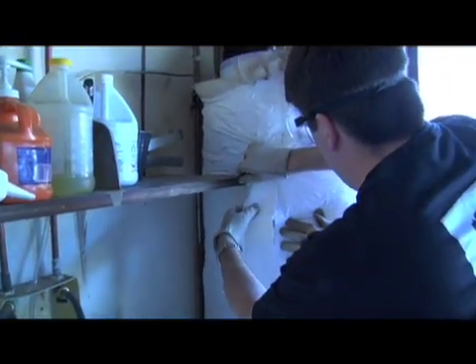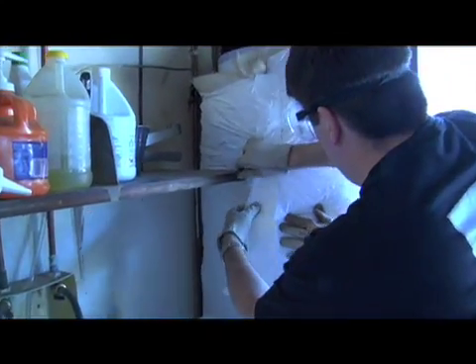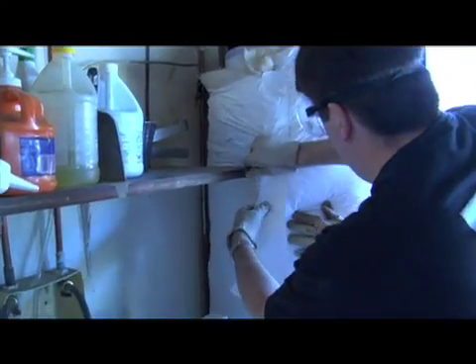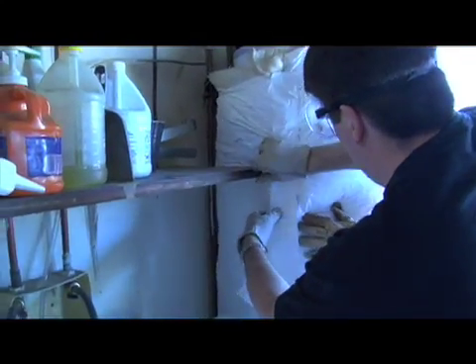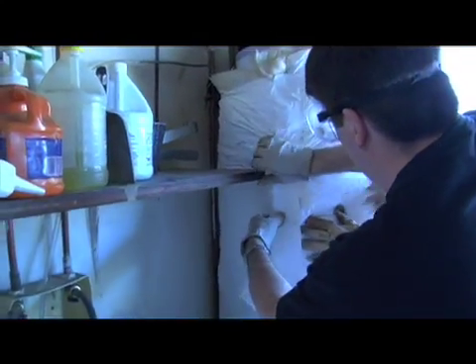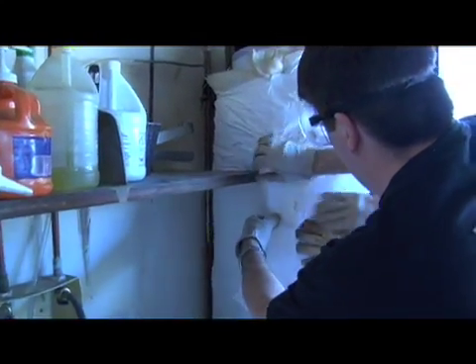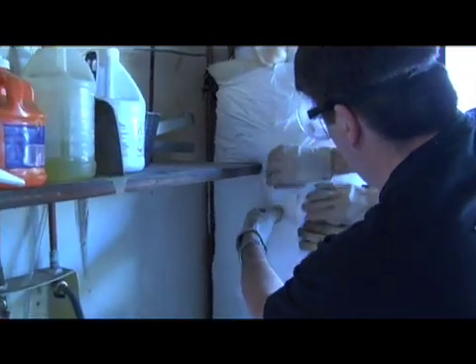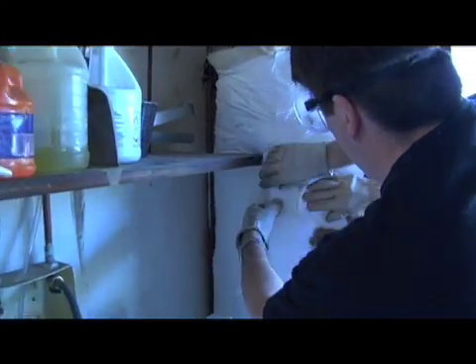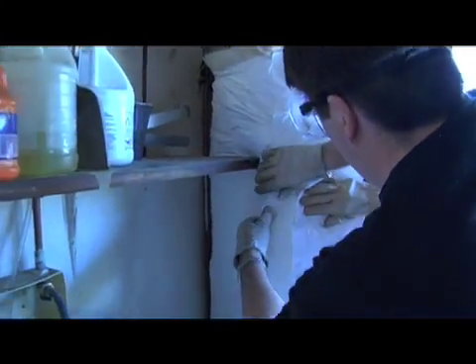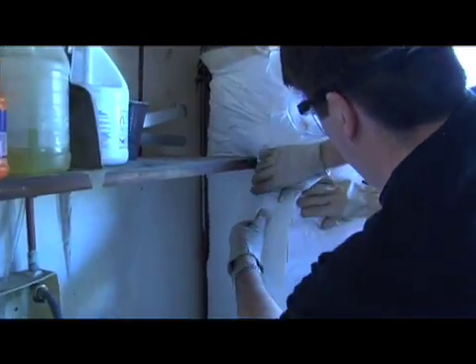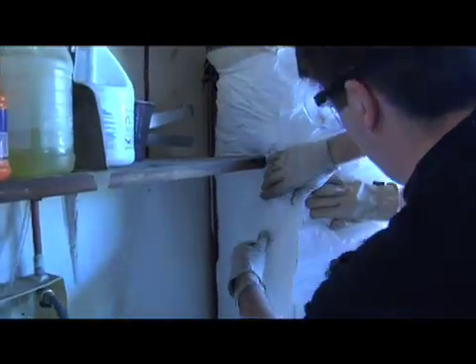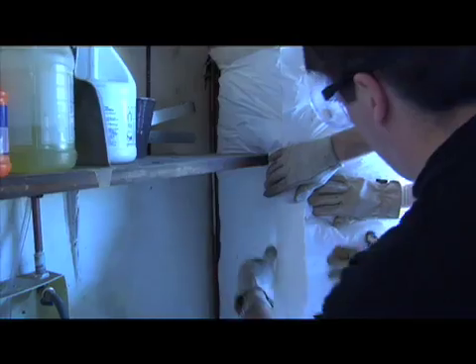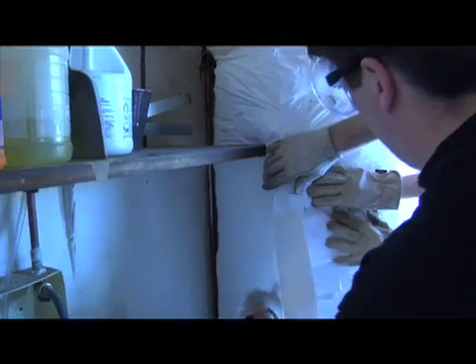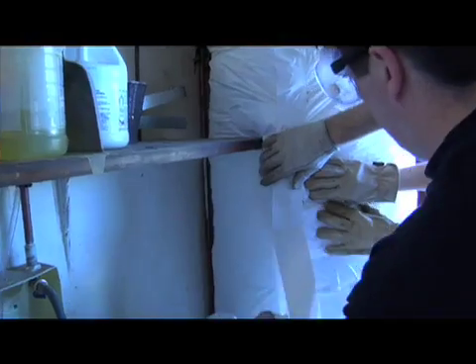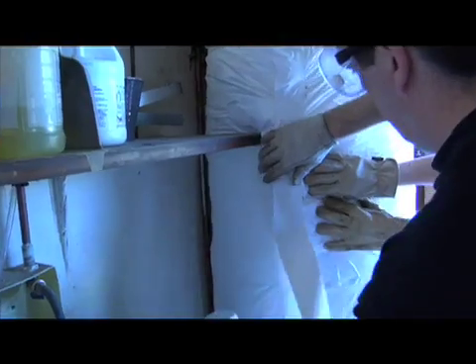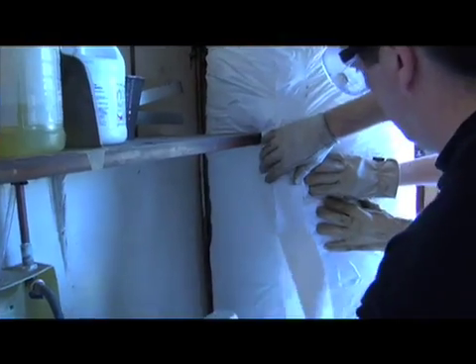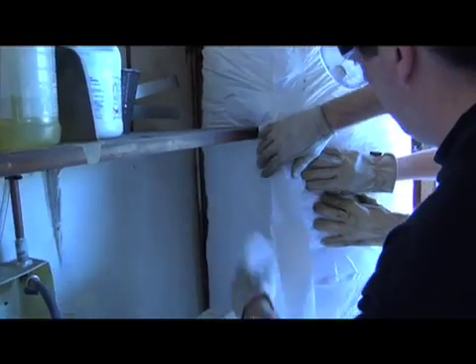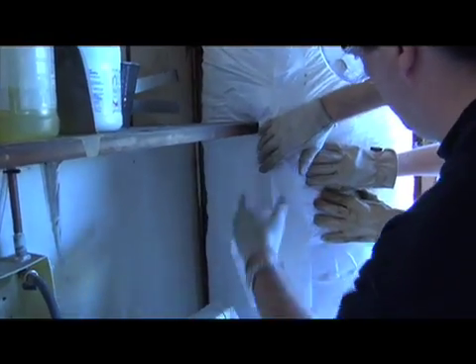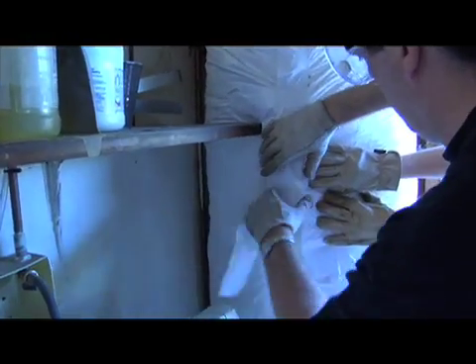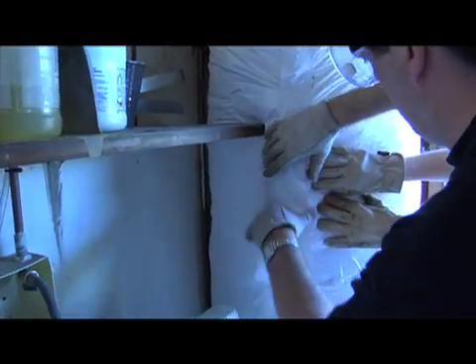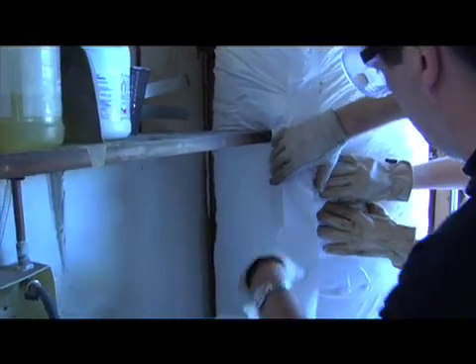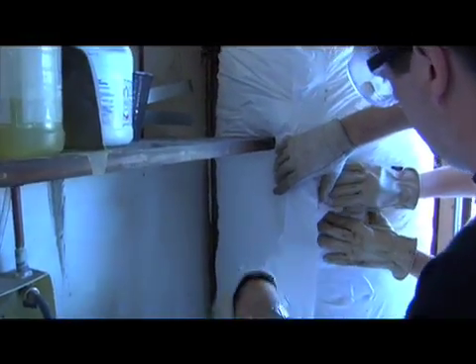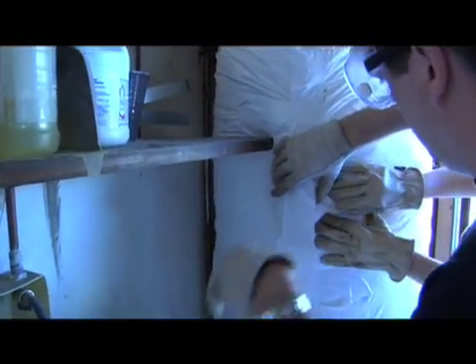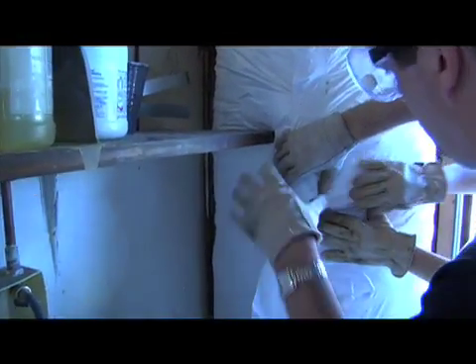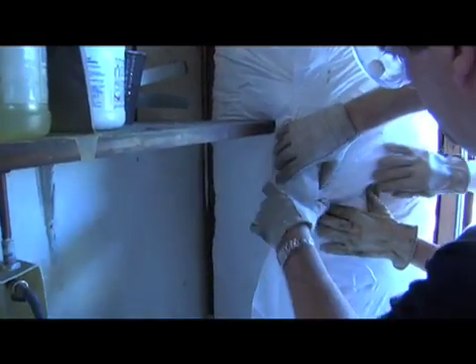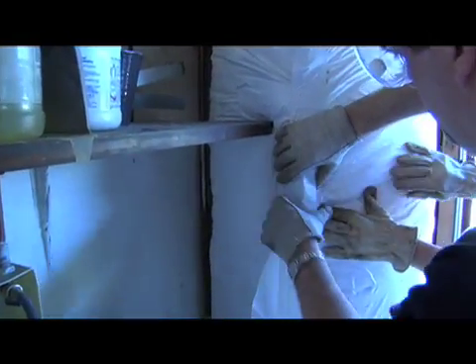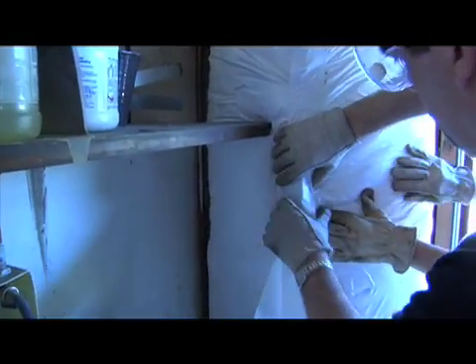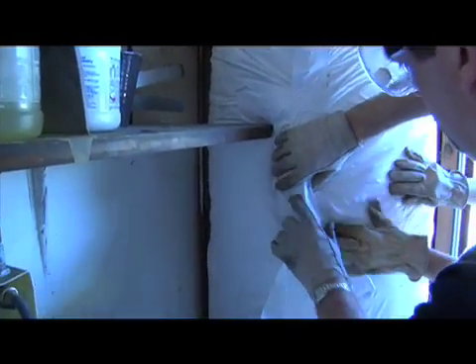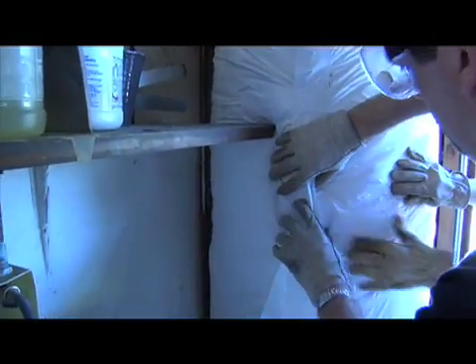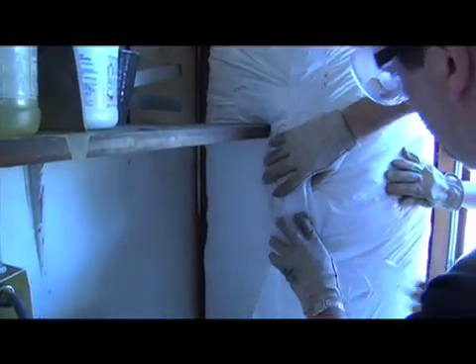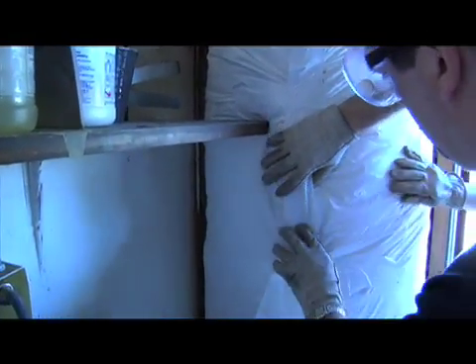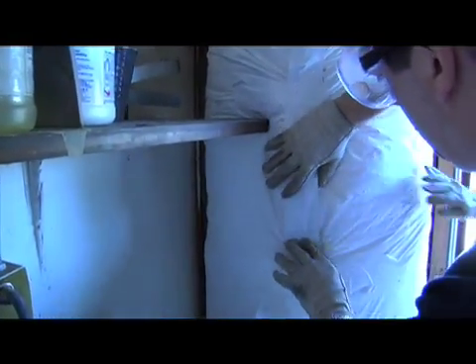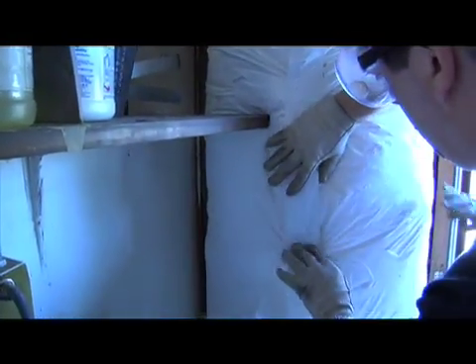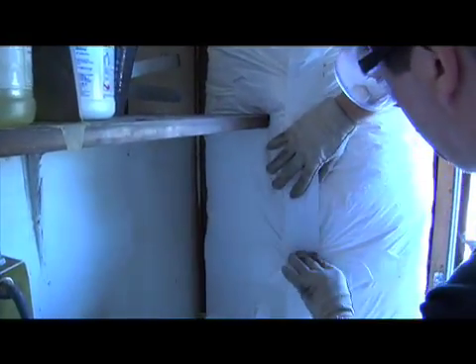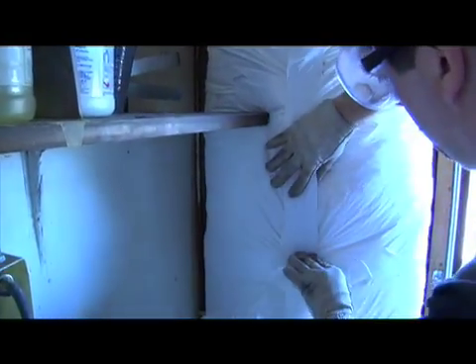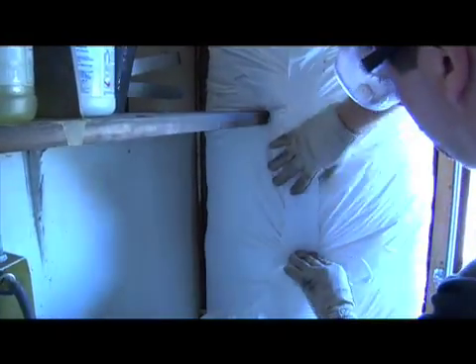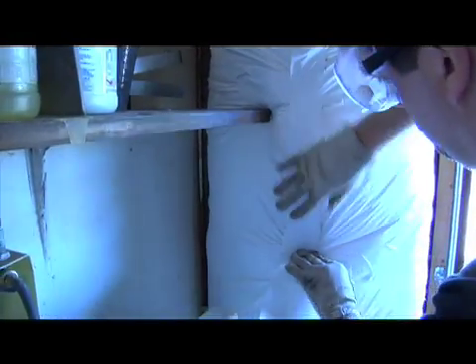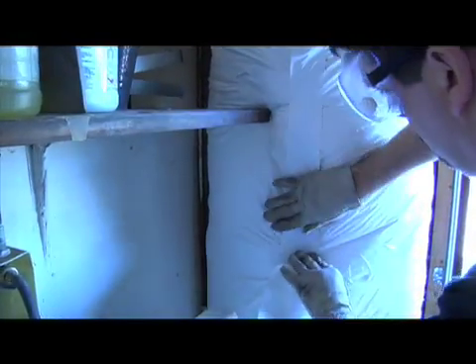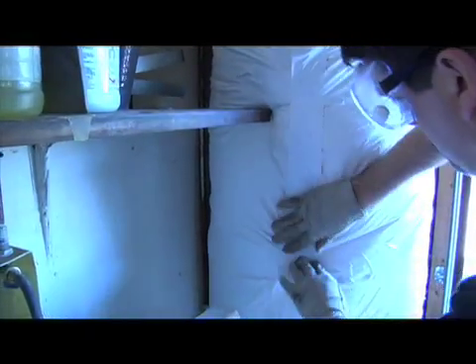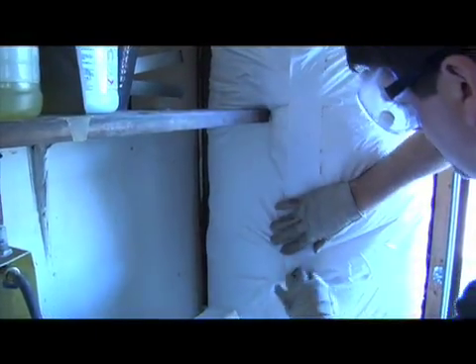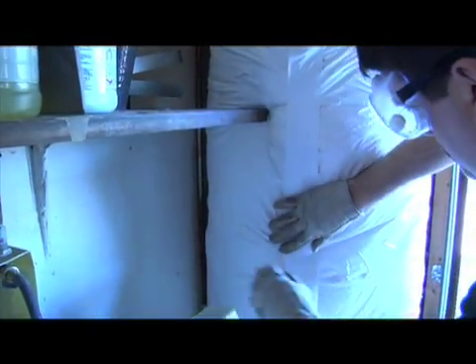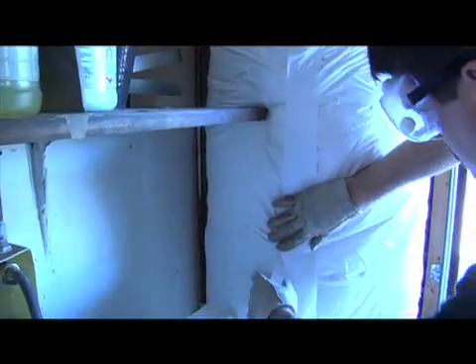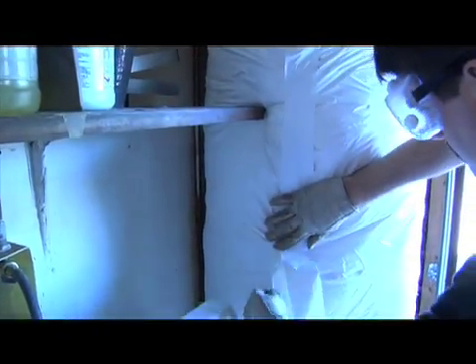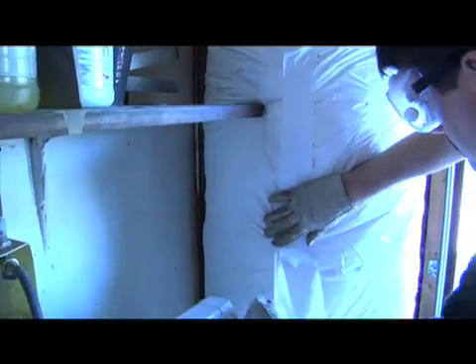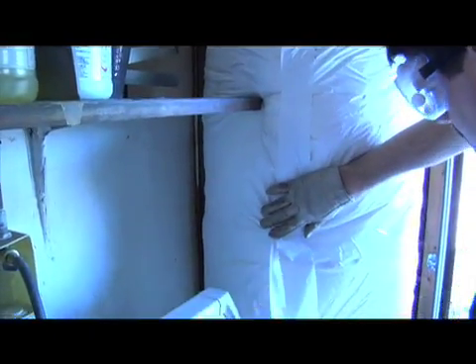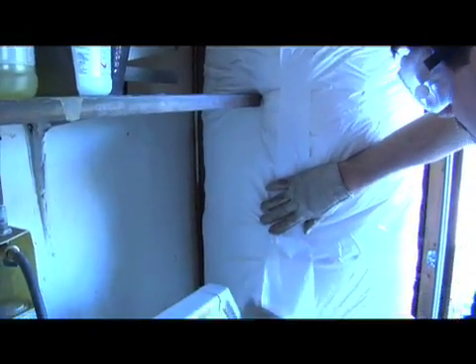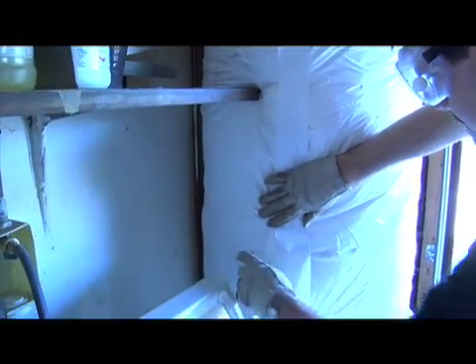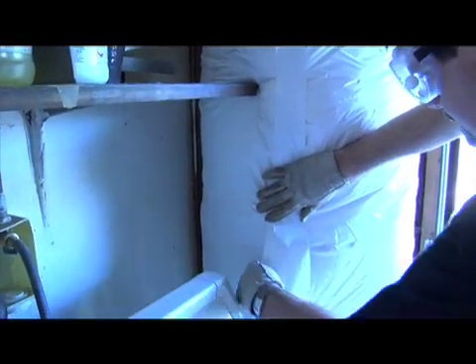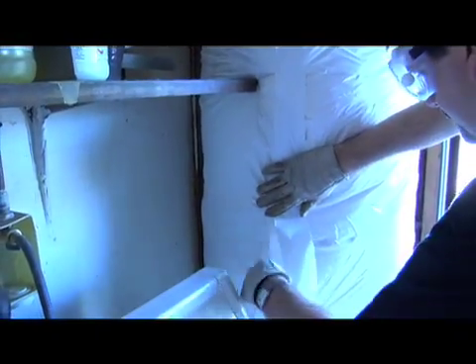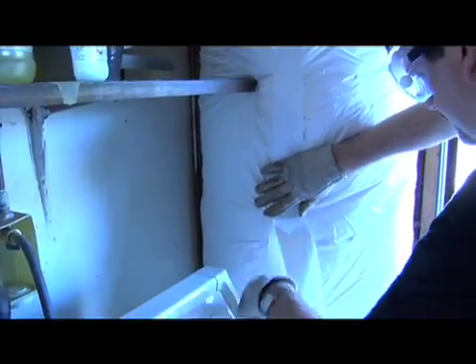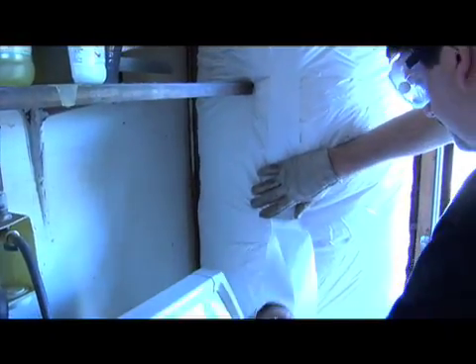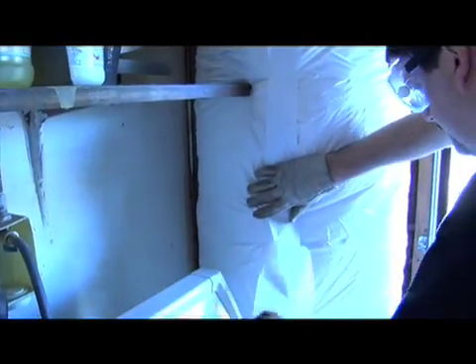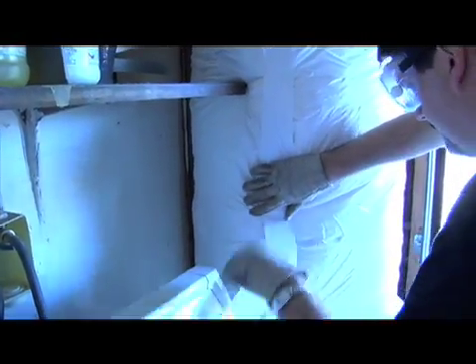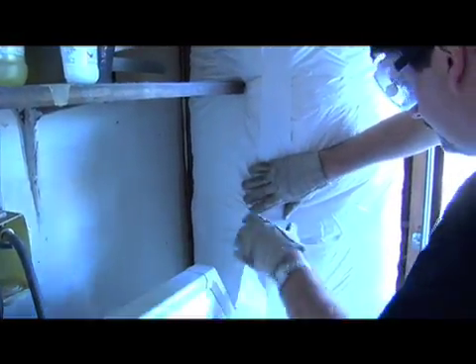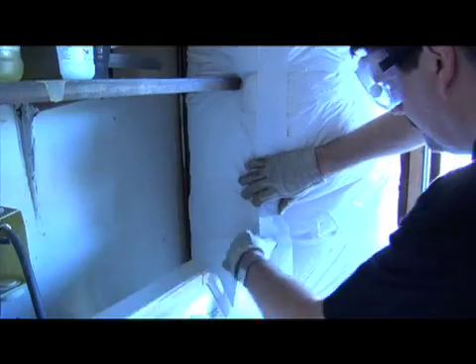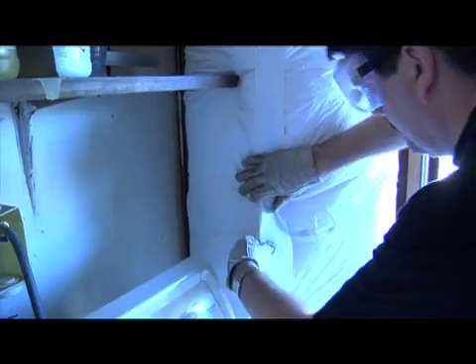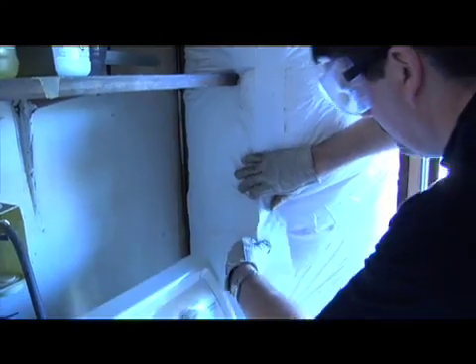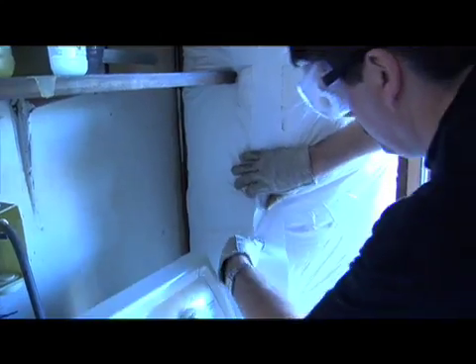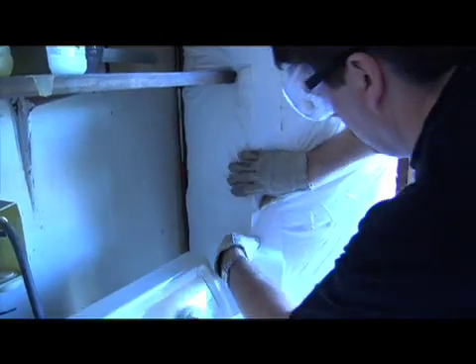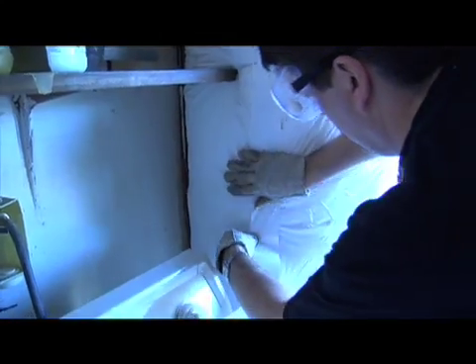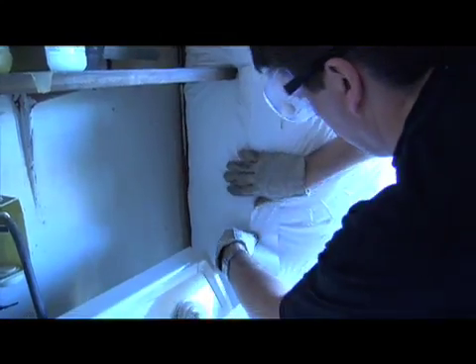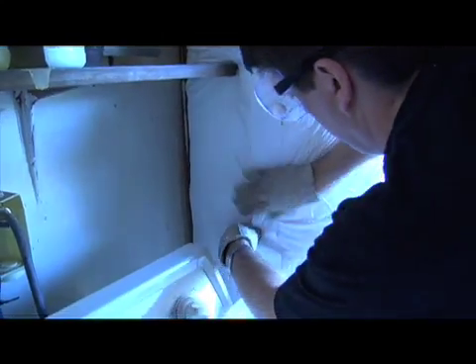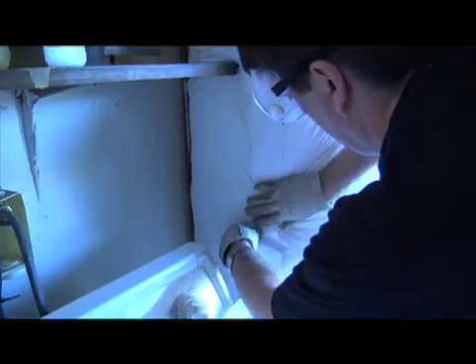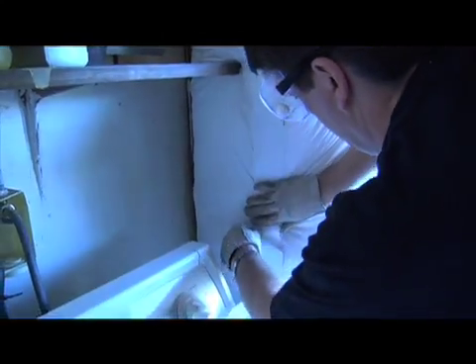The tape comes with the kit, so this is all very easy. Just peel the back off the tape and stretch it across the seam. Now it's in place.